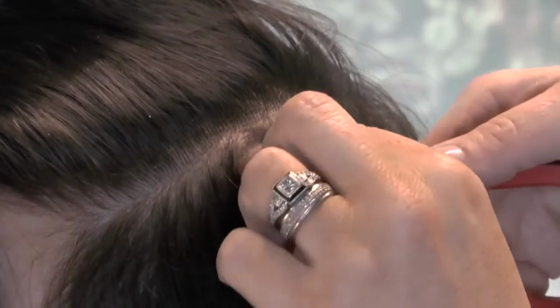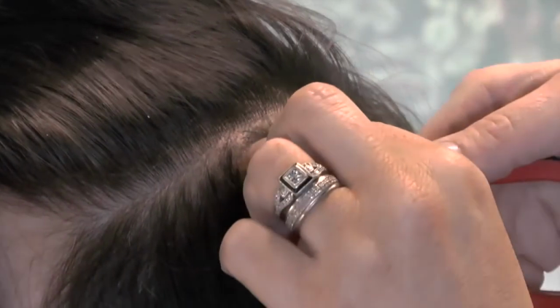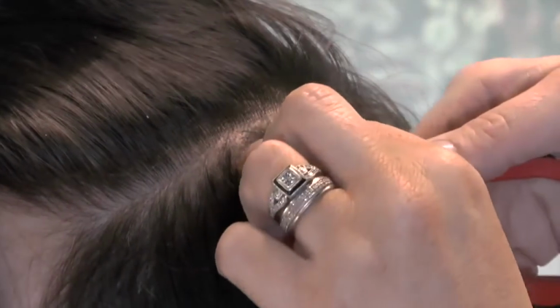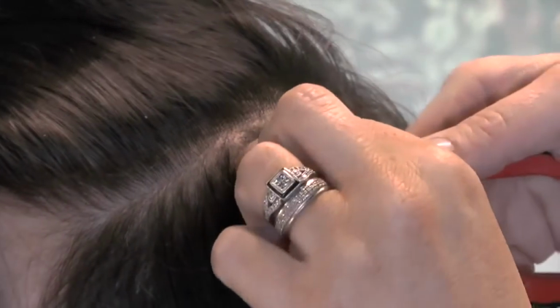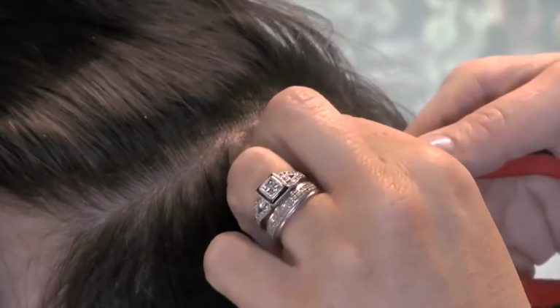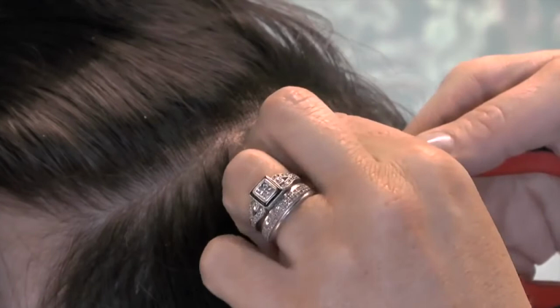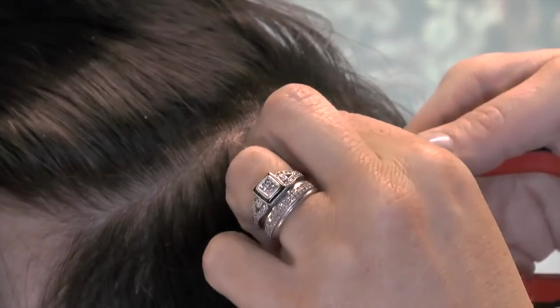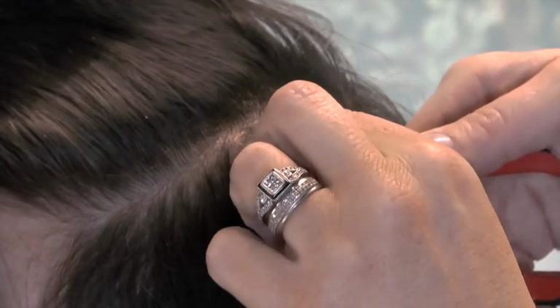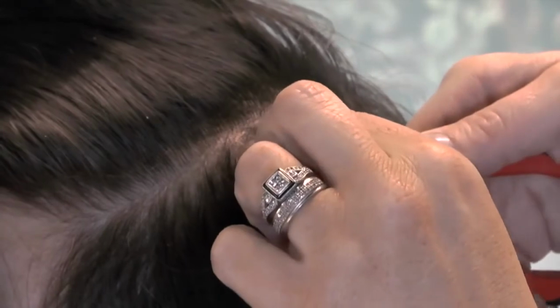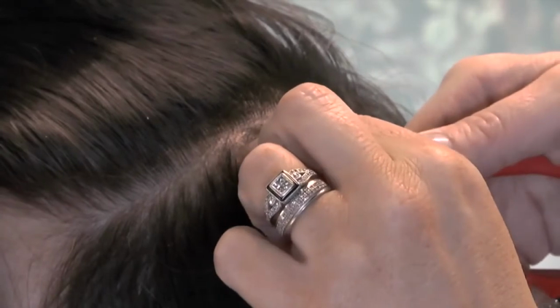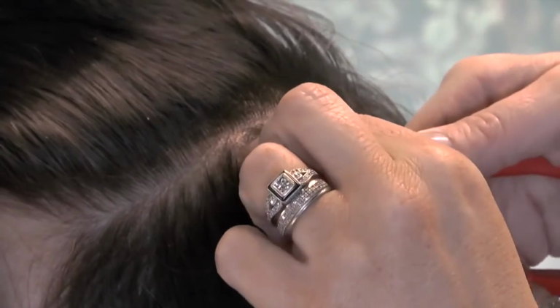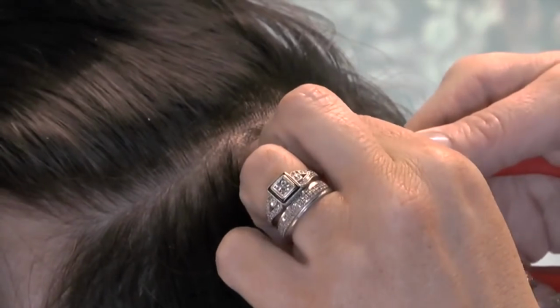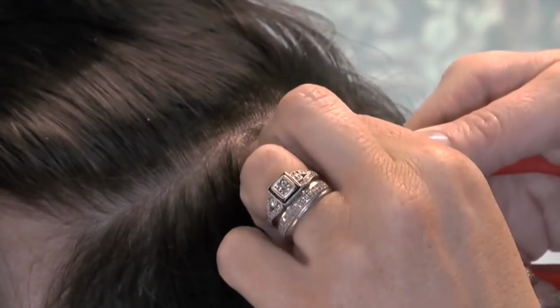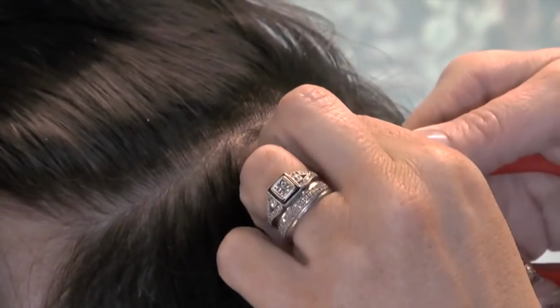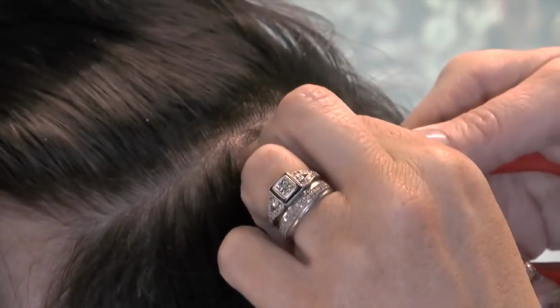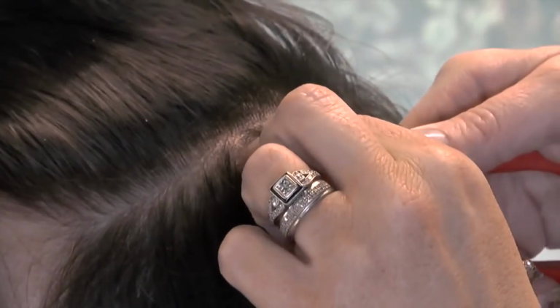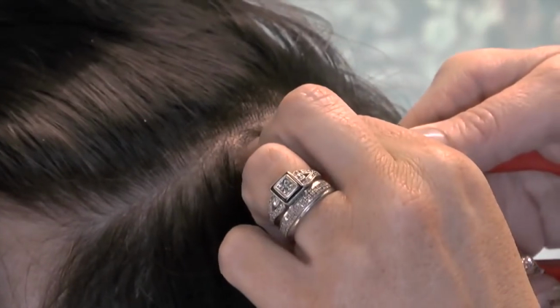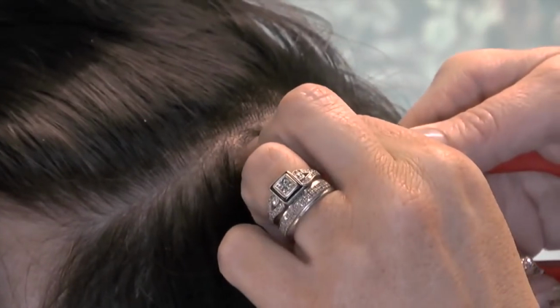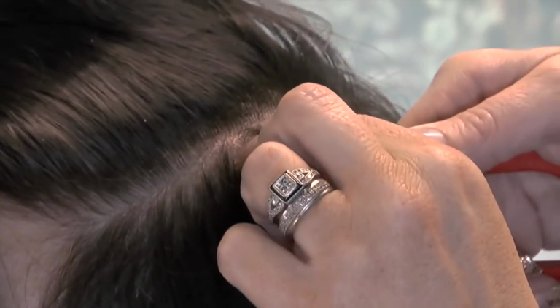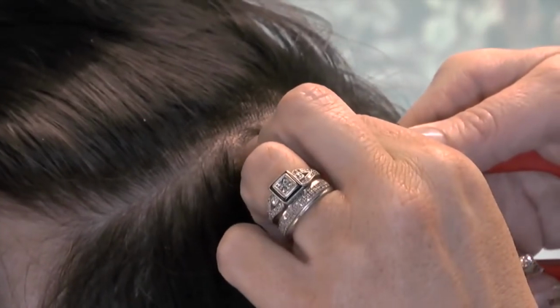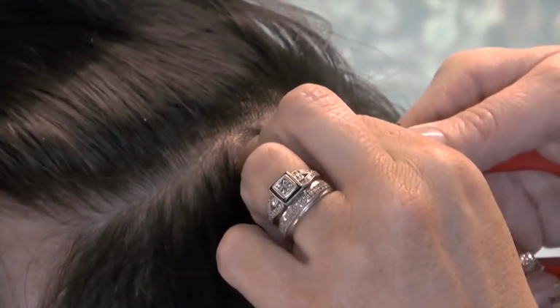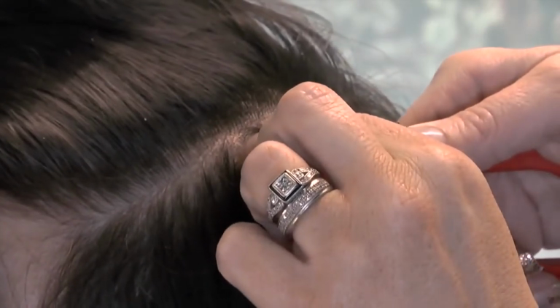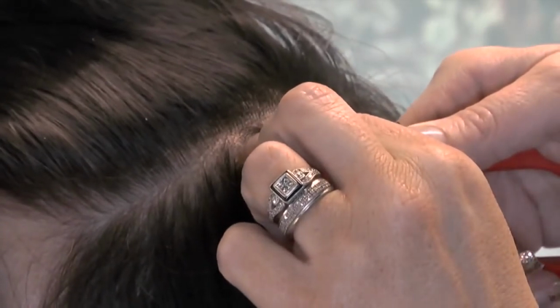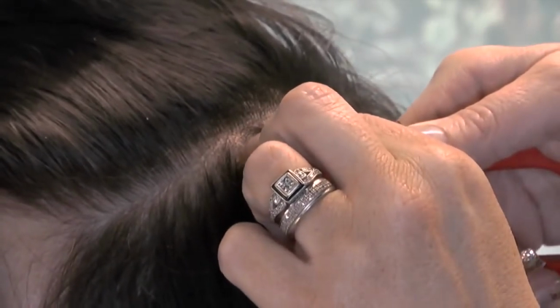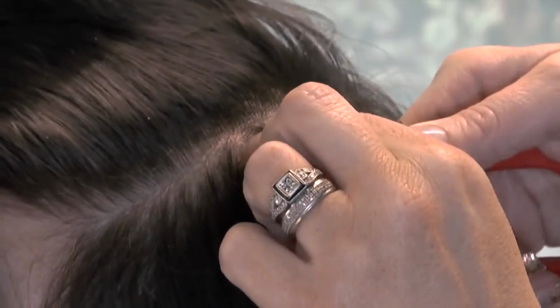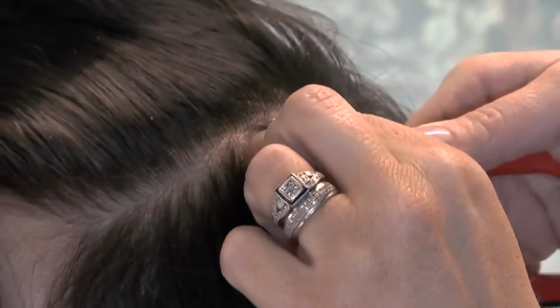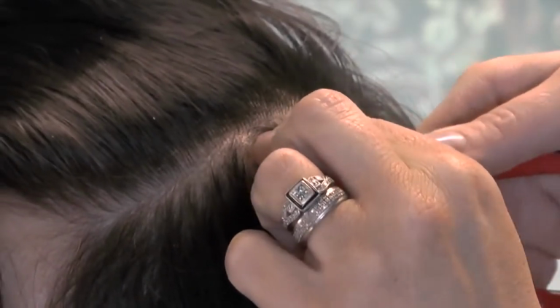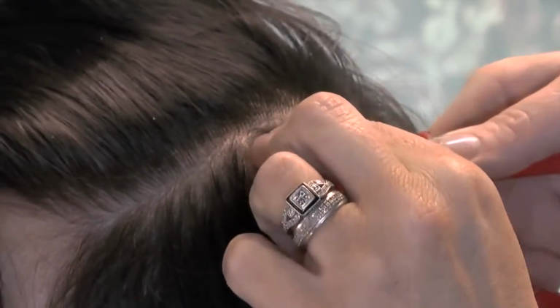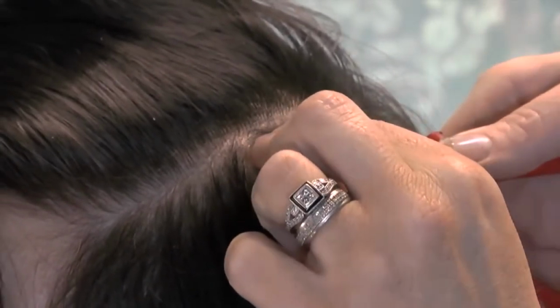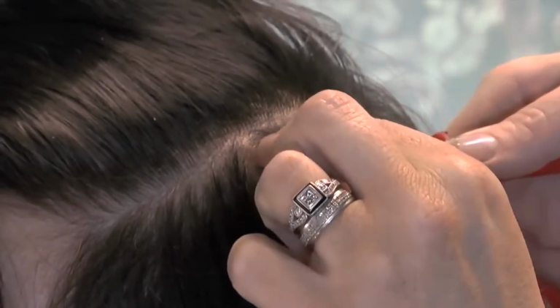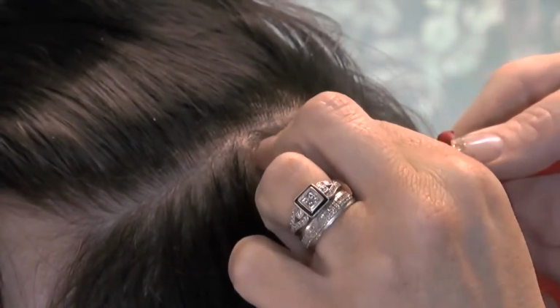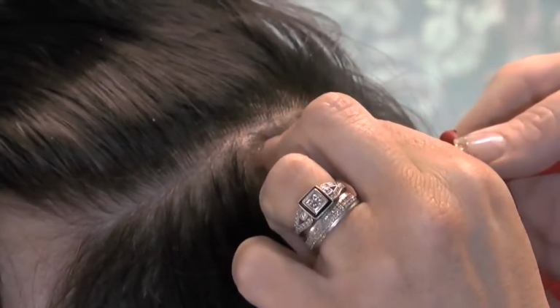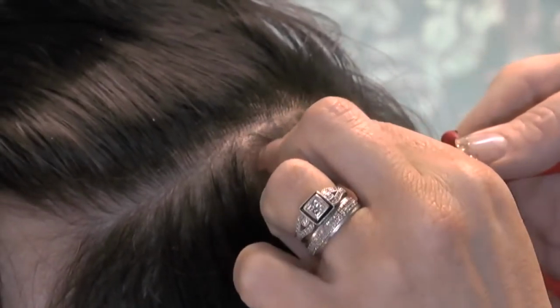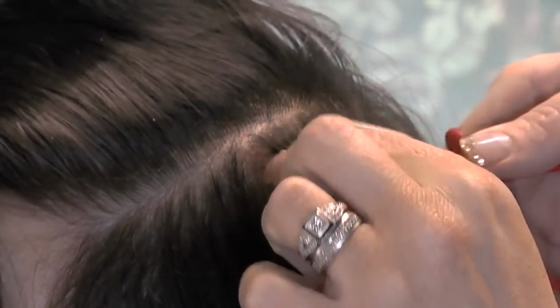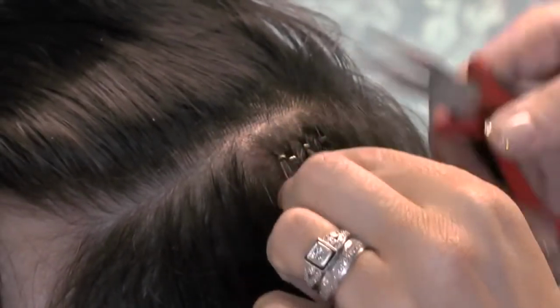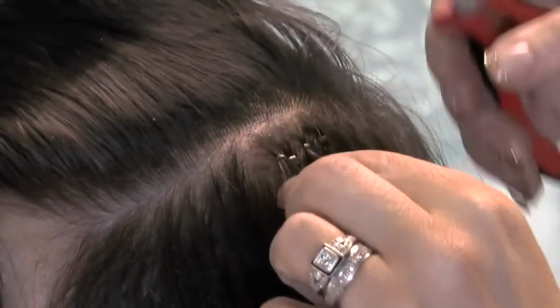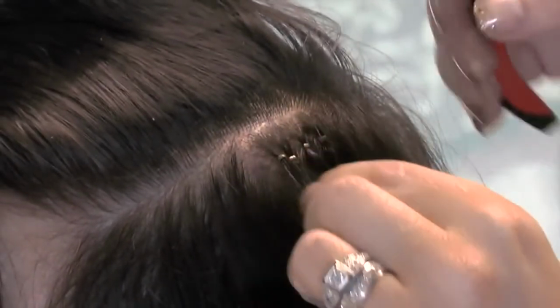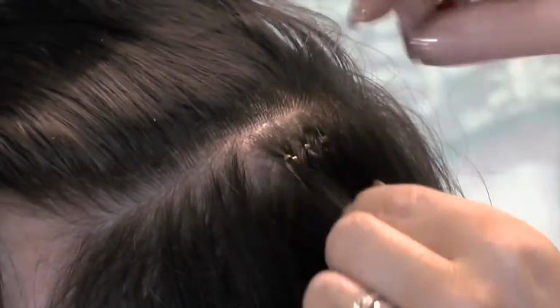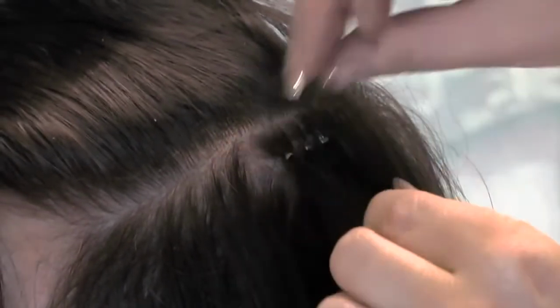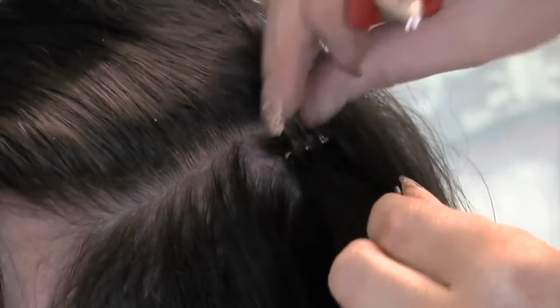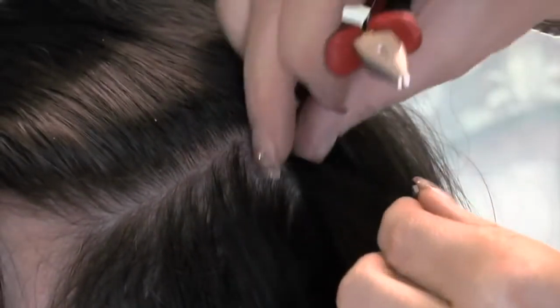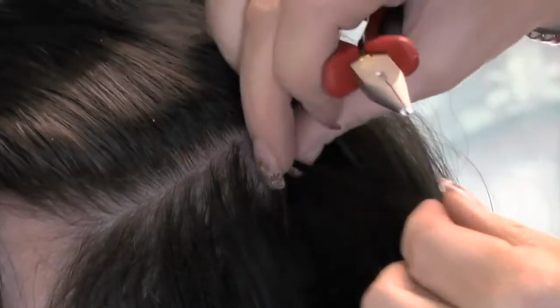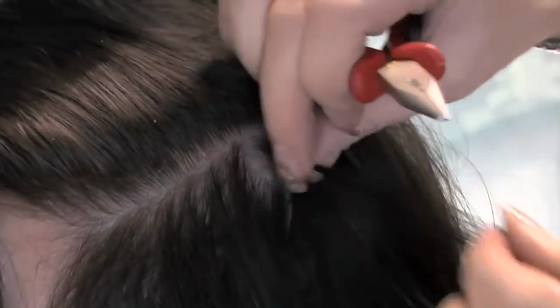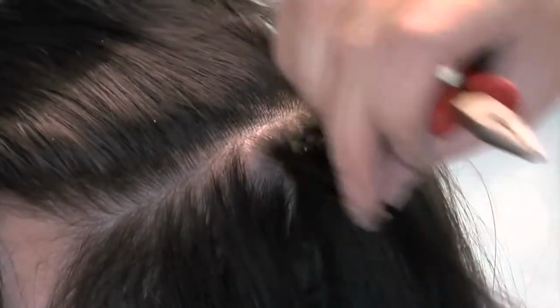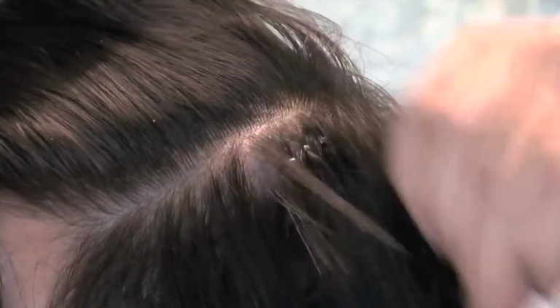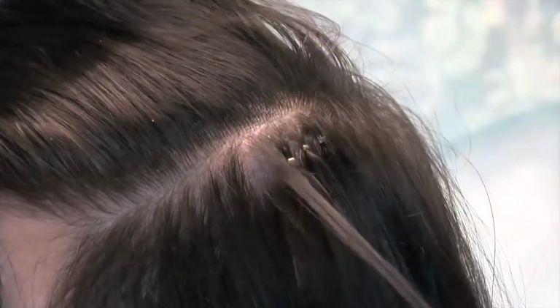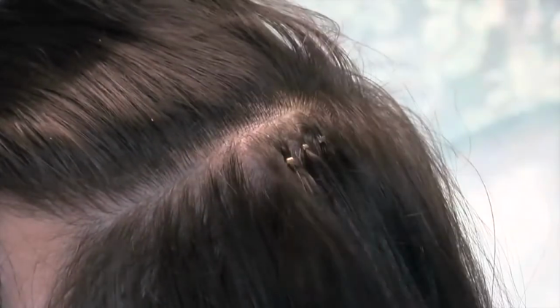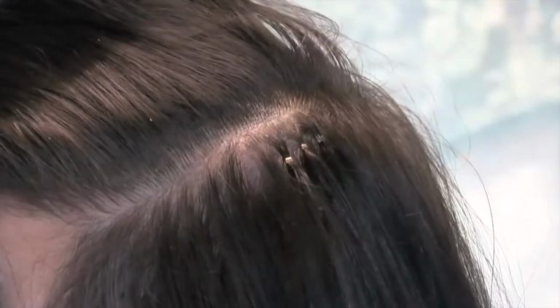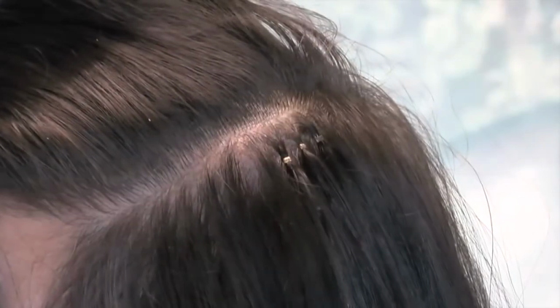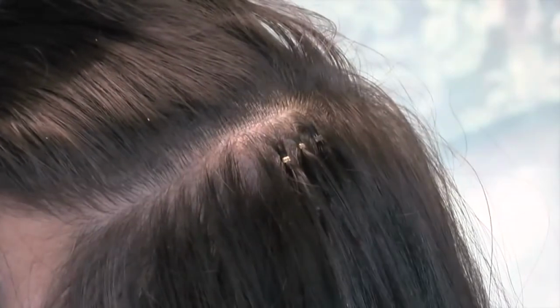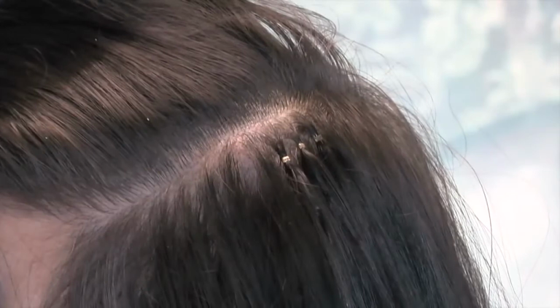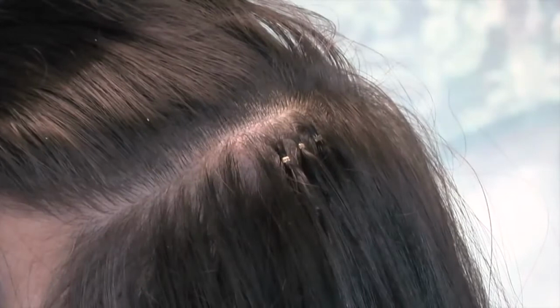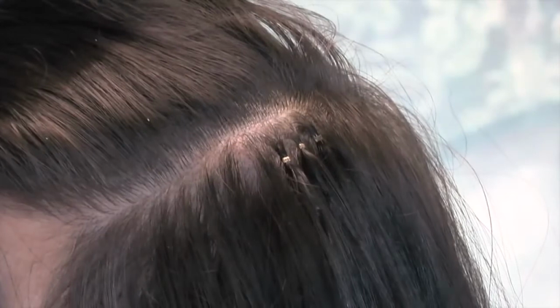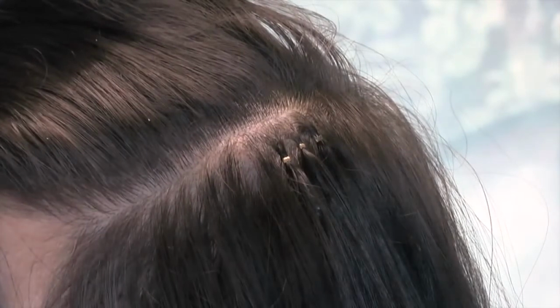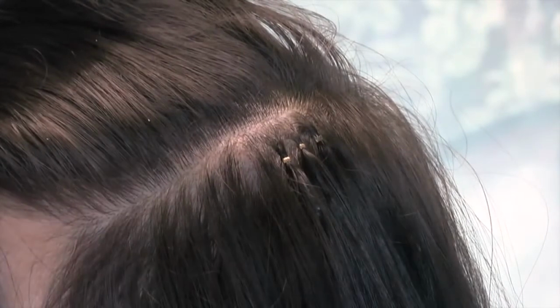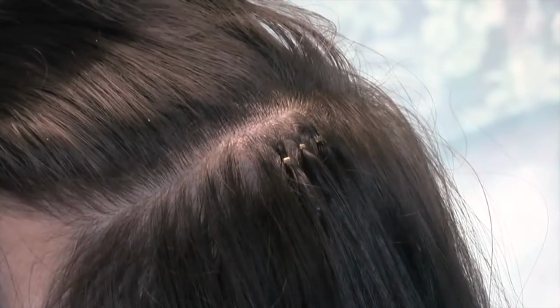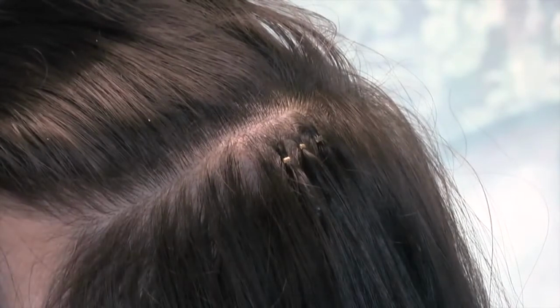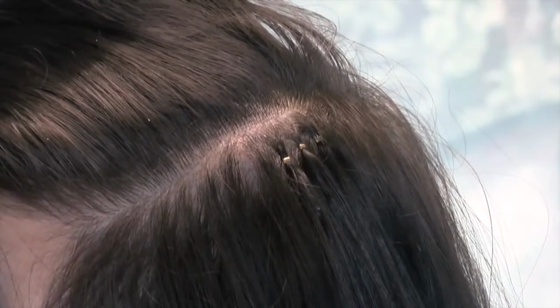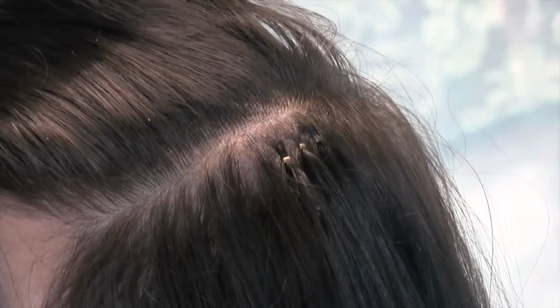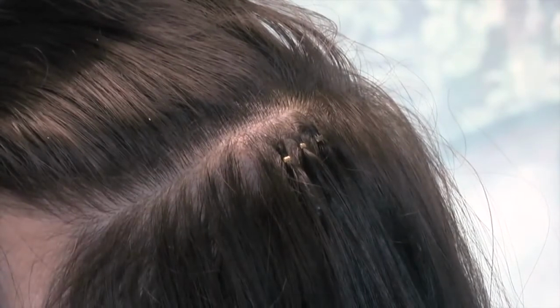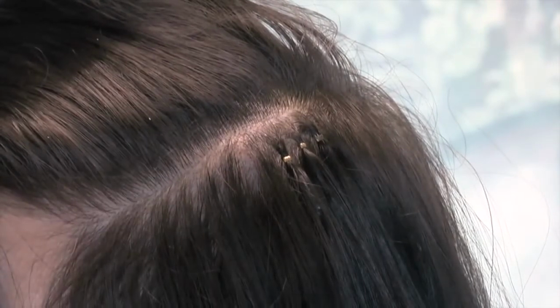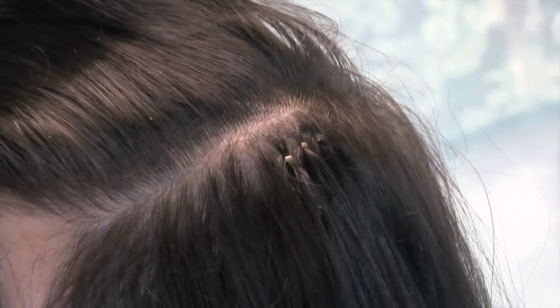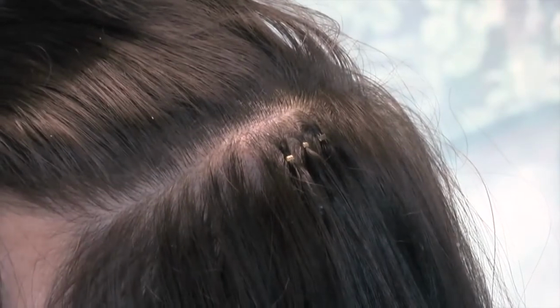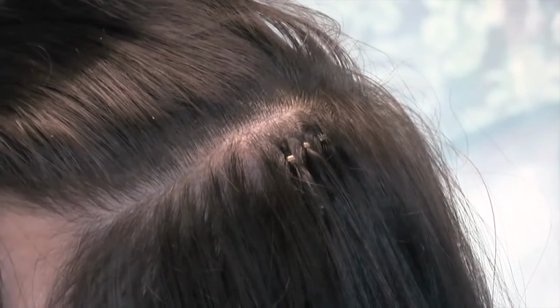All the team at Hair Rebellion are highly qualified technicians and will be able to offer further advice and assistance if required.